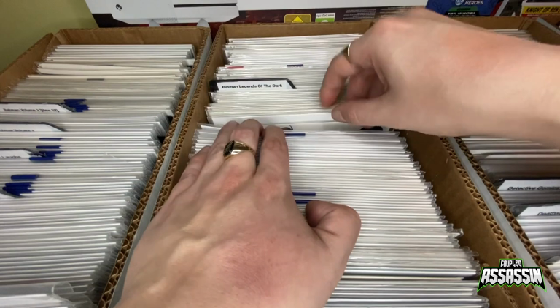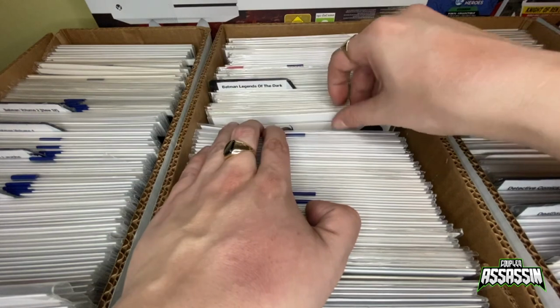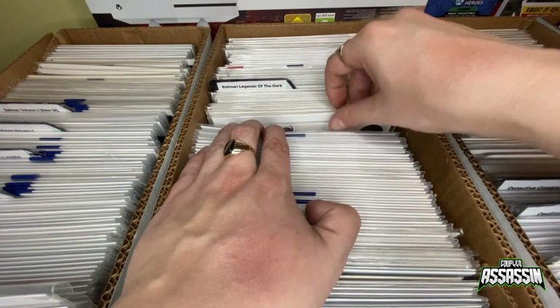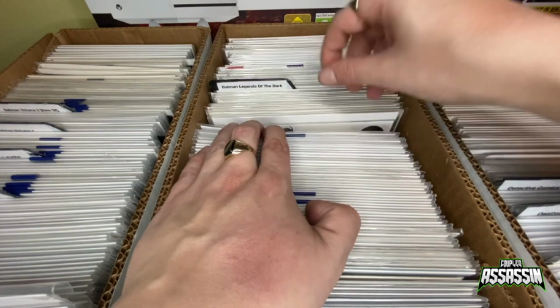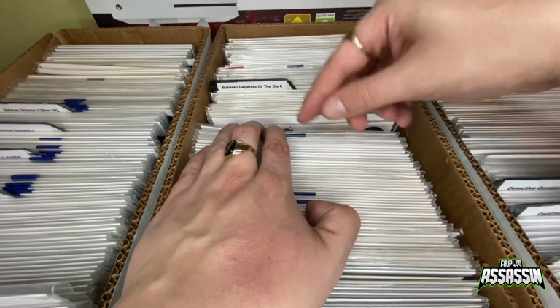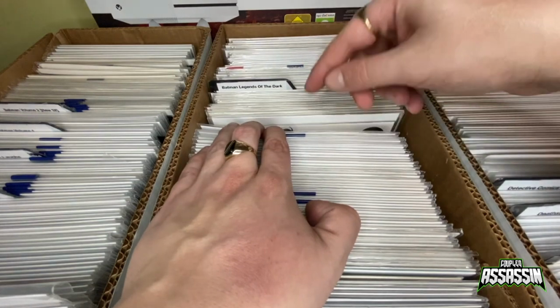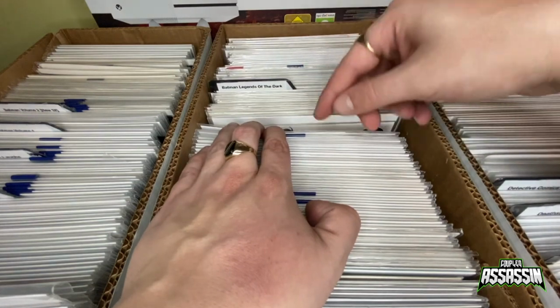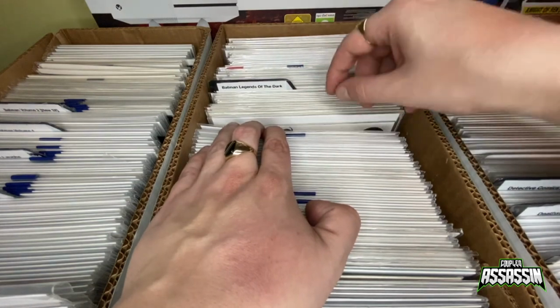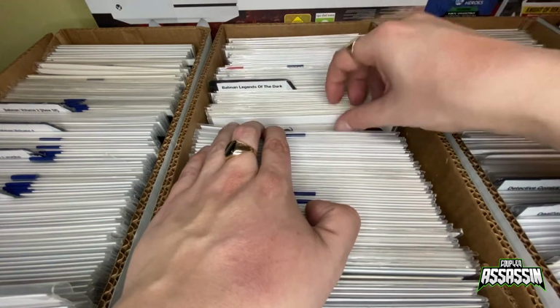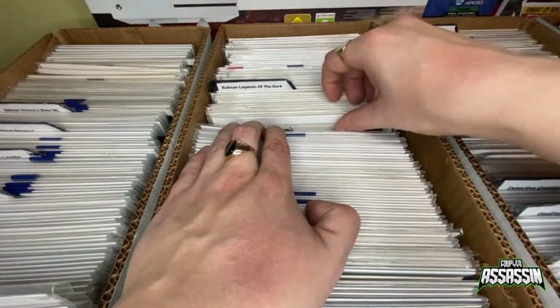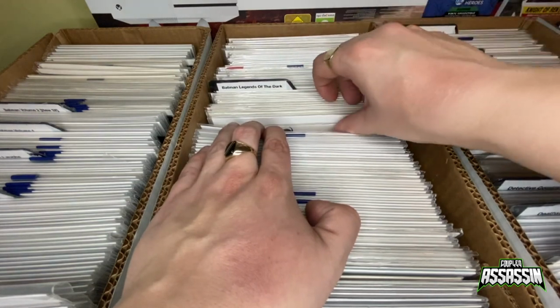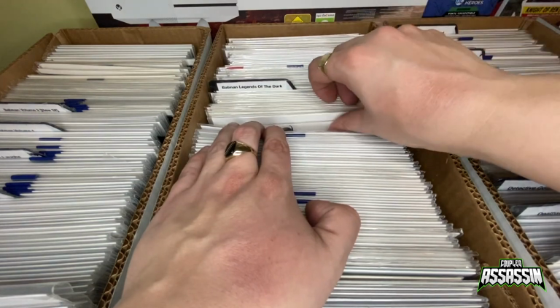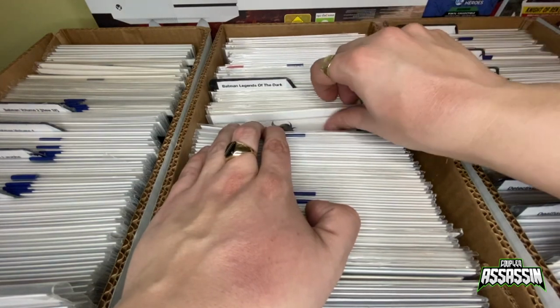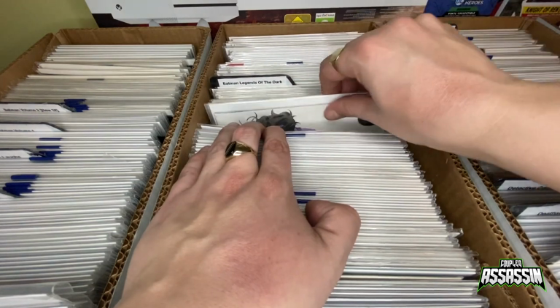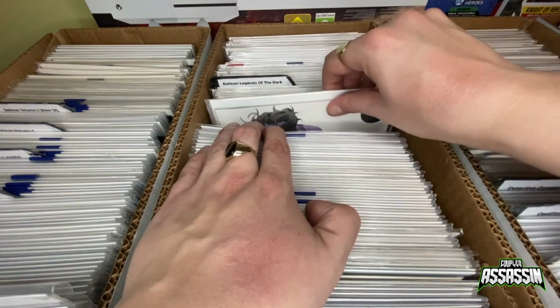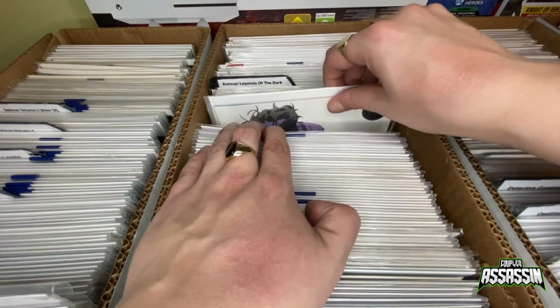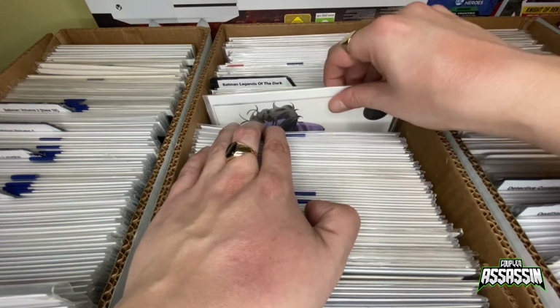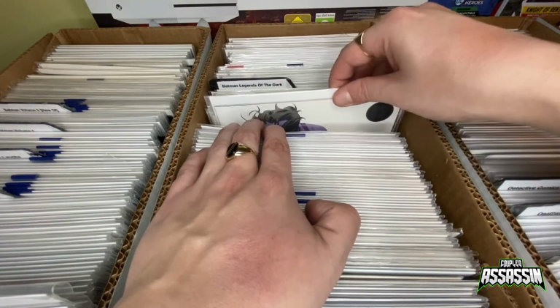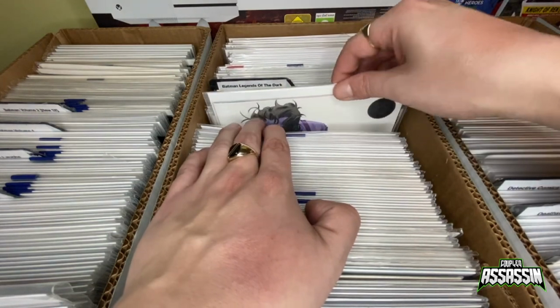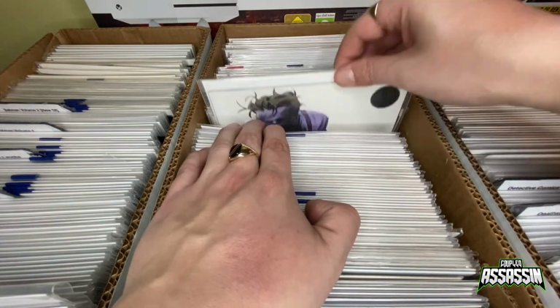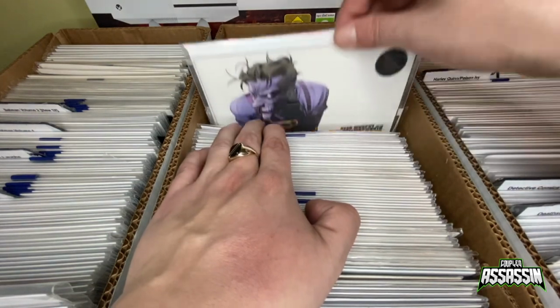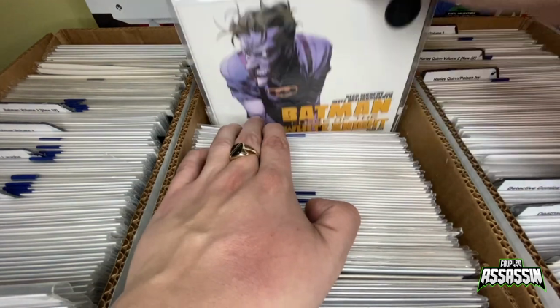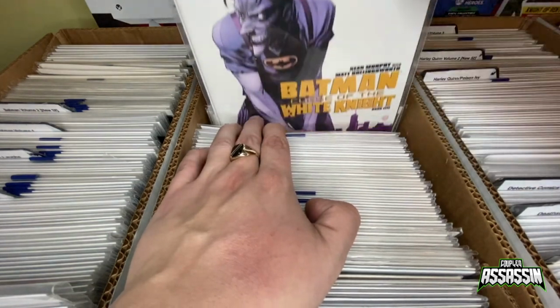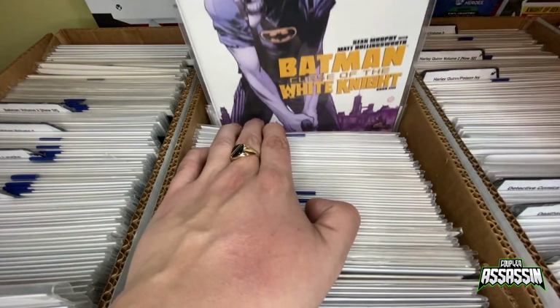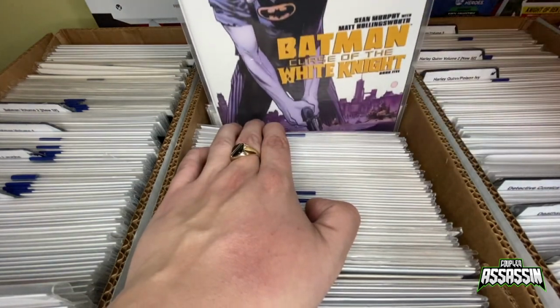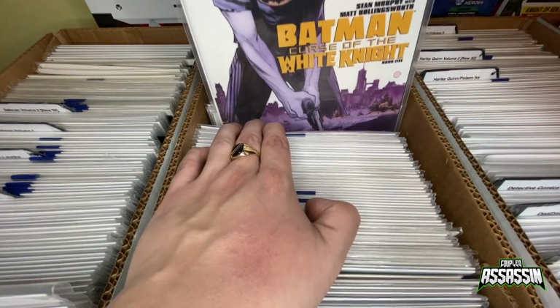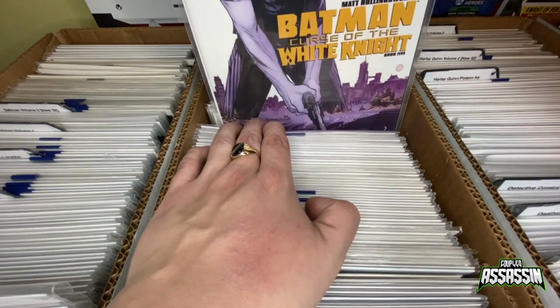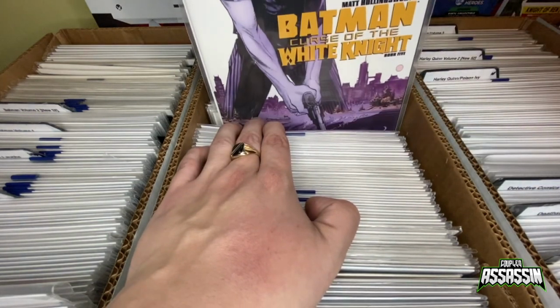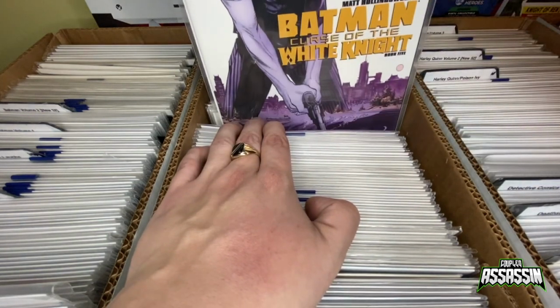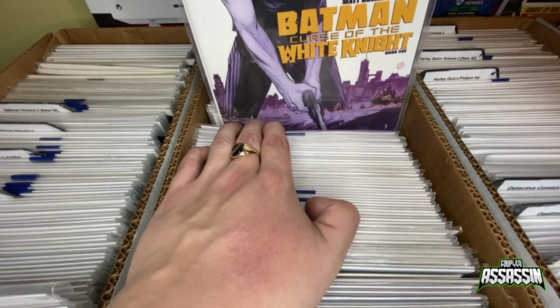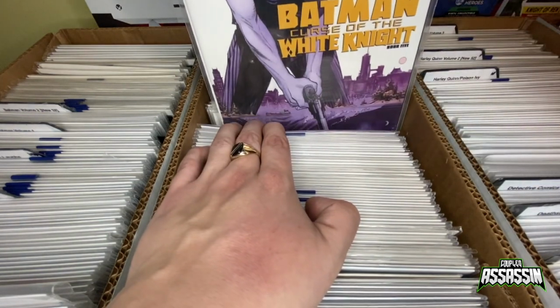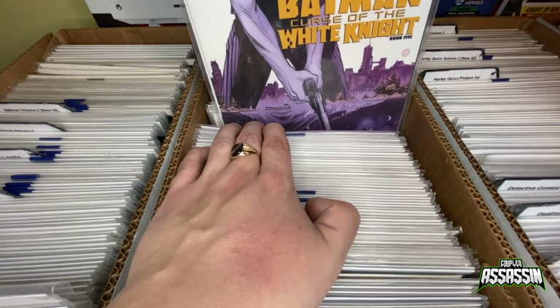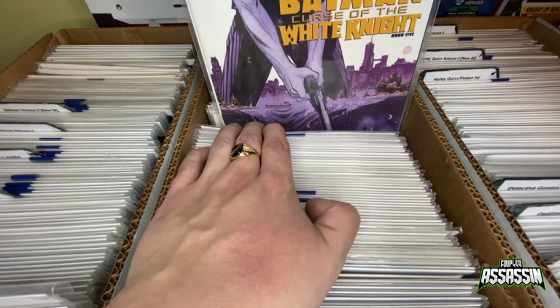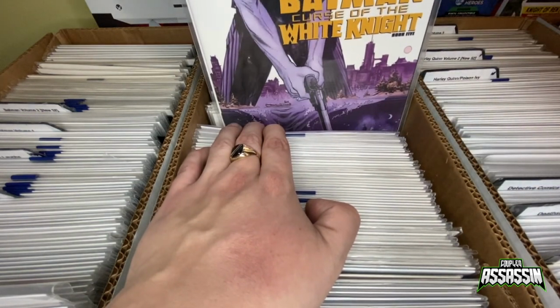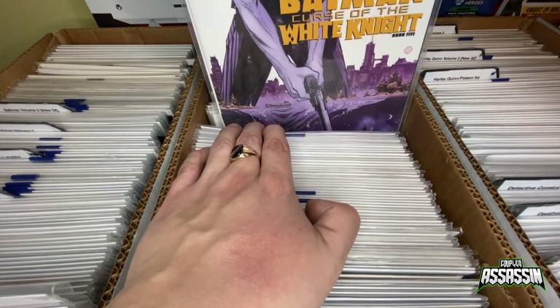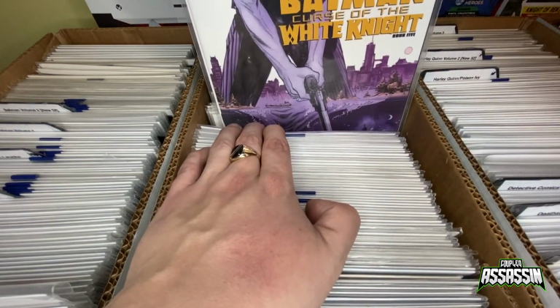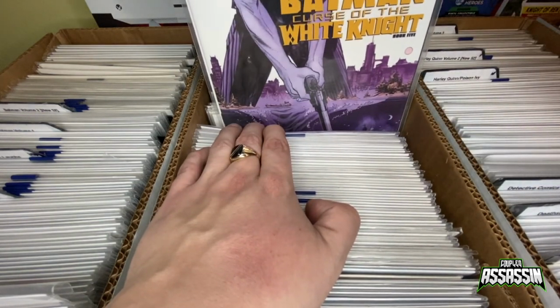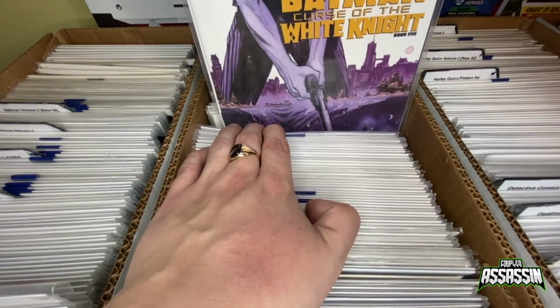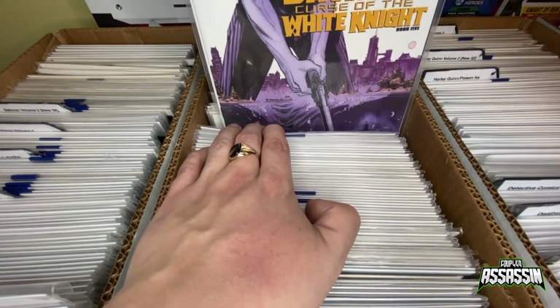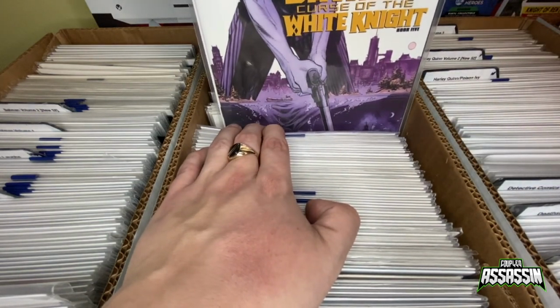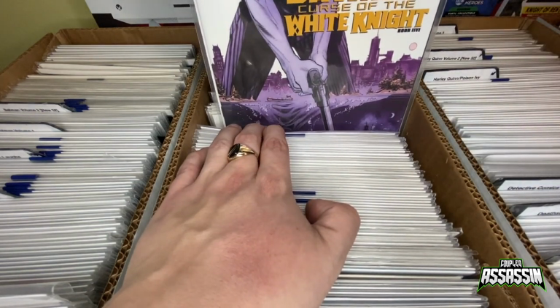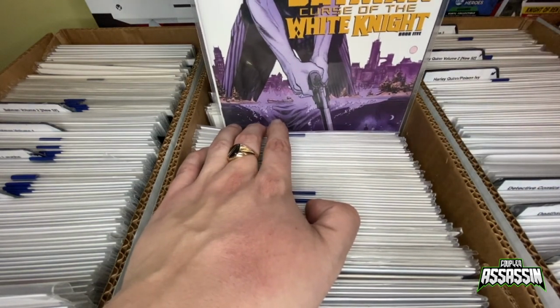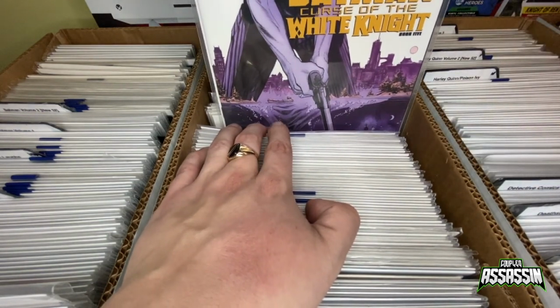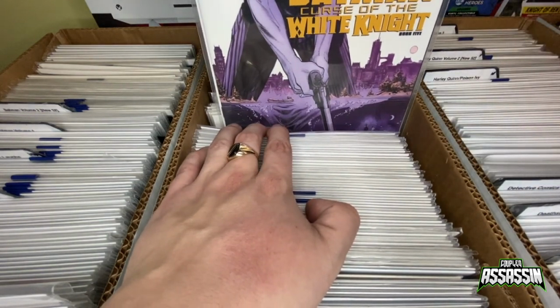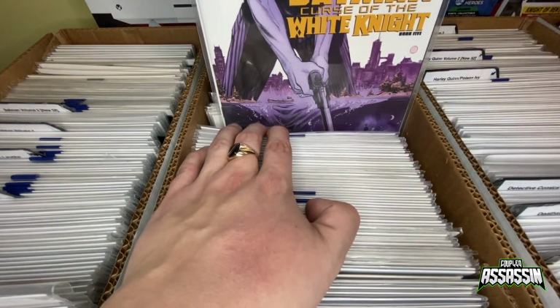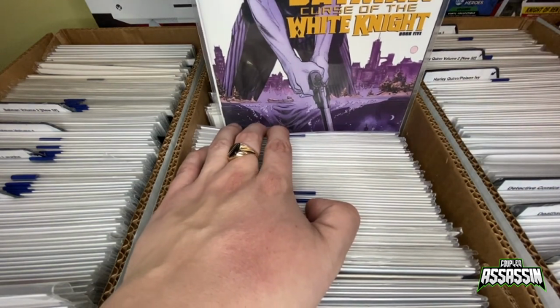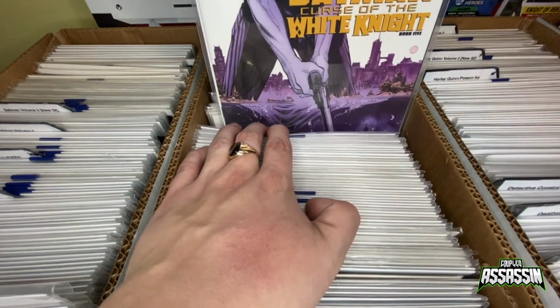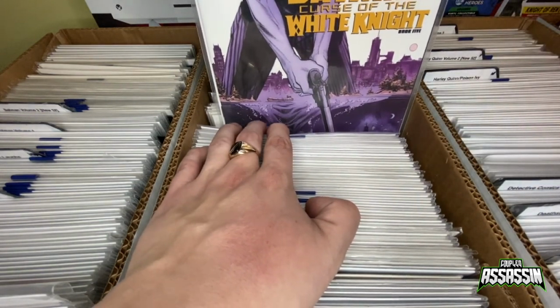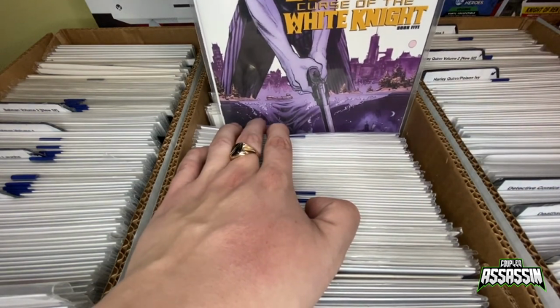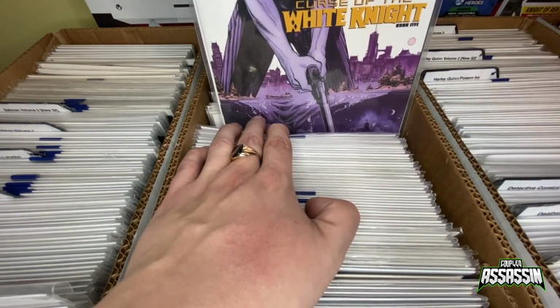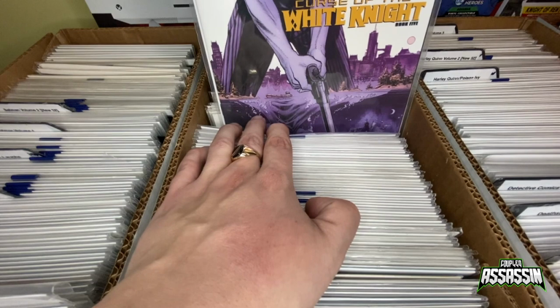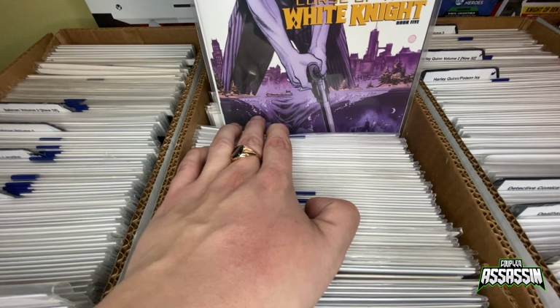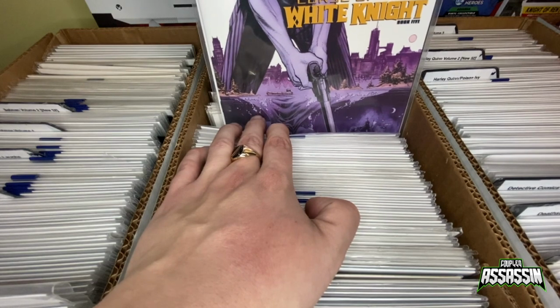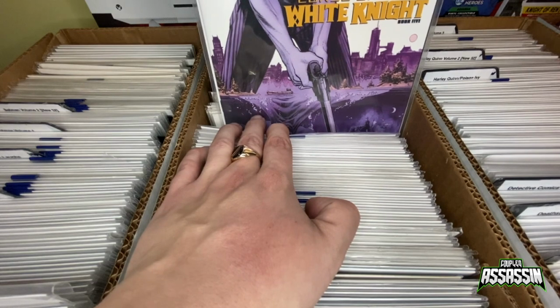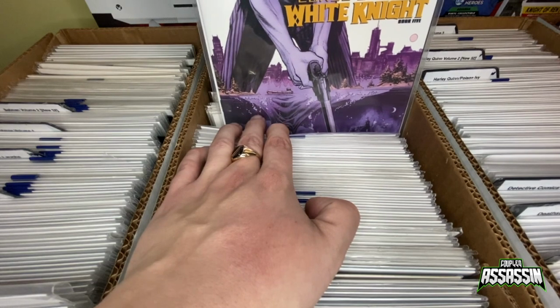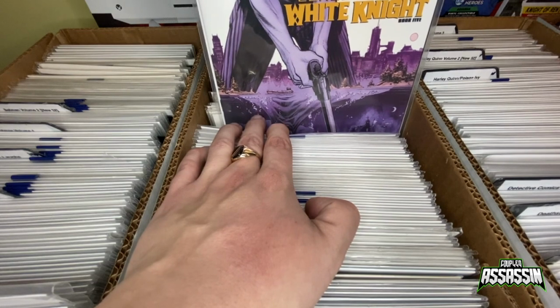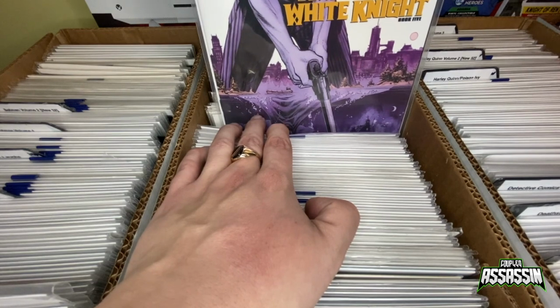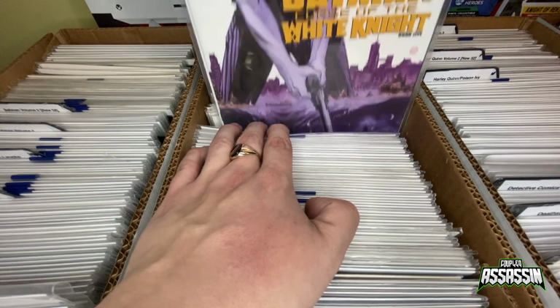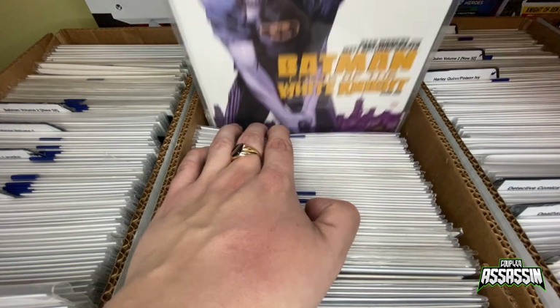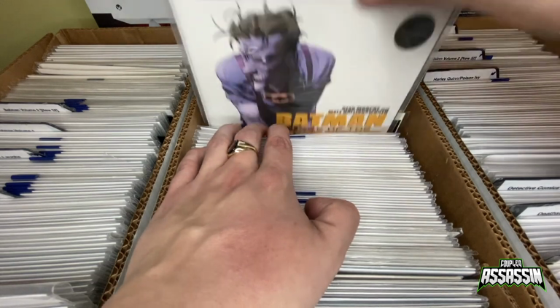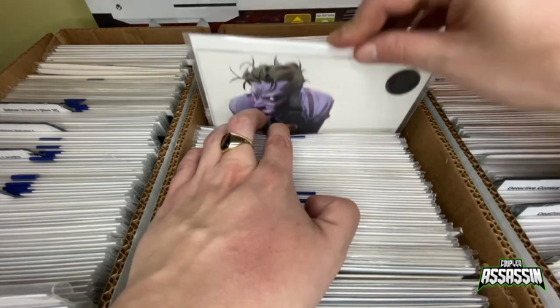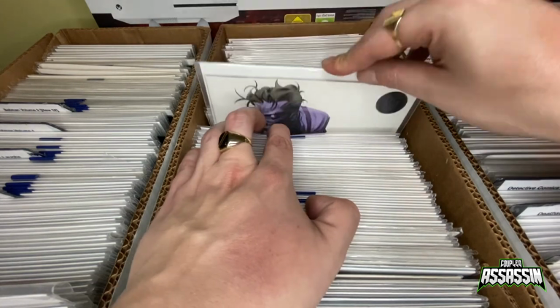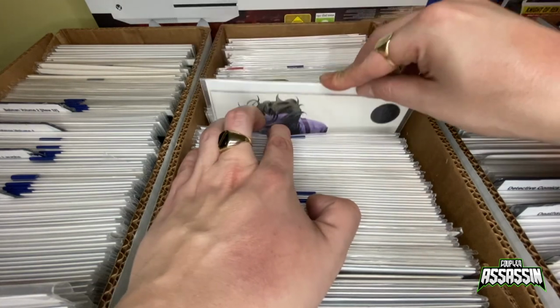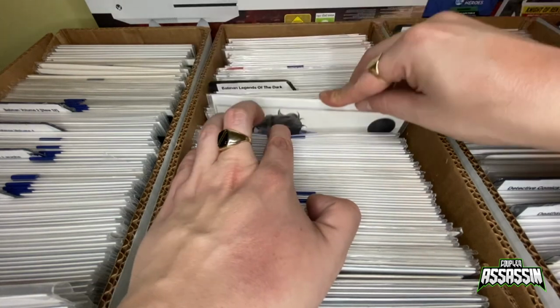Batman Curse of the White Knight number five — I think this is number five, yes.